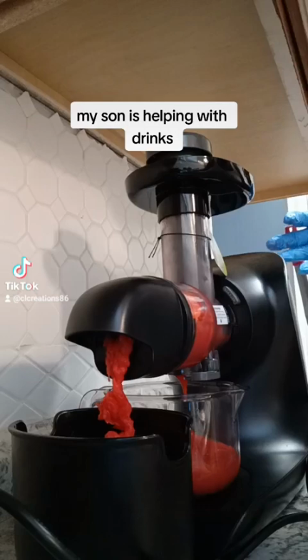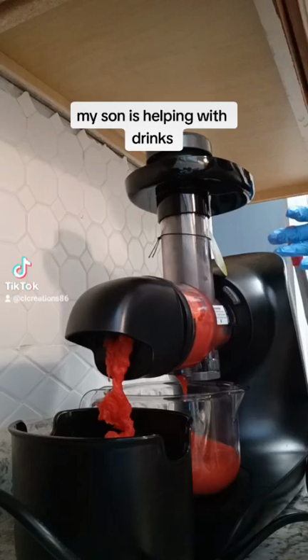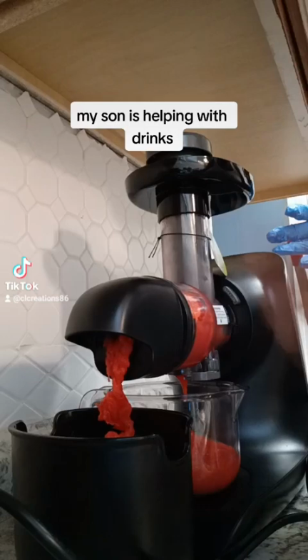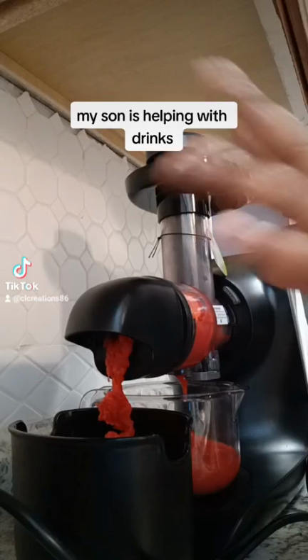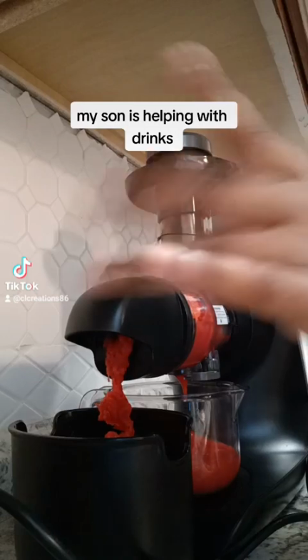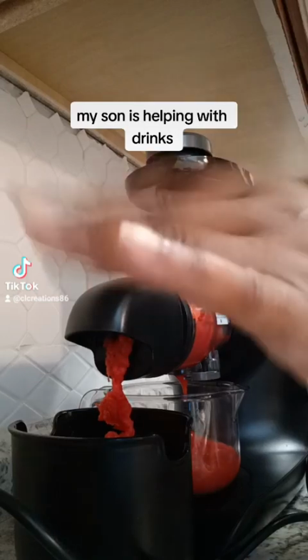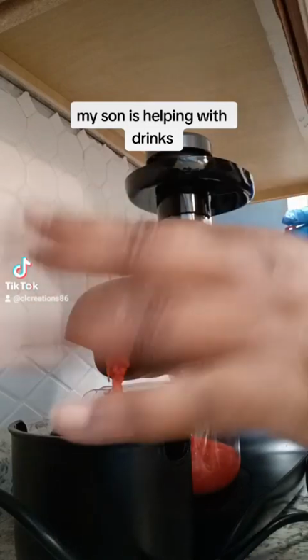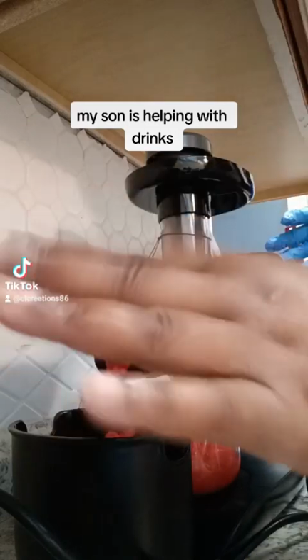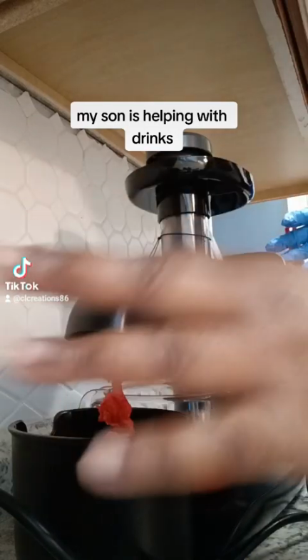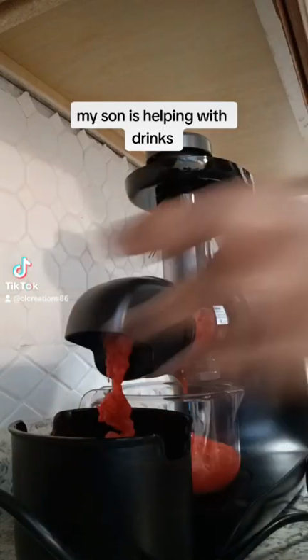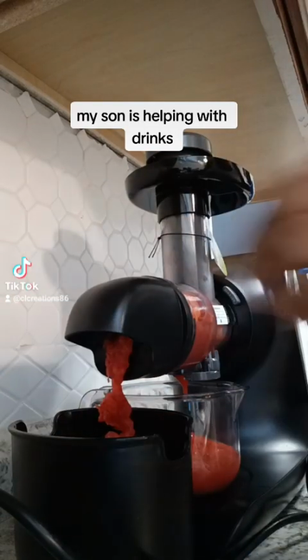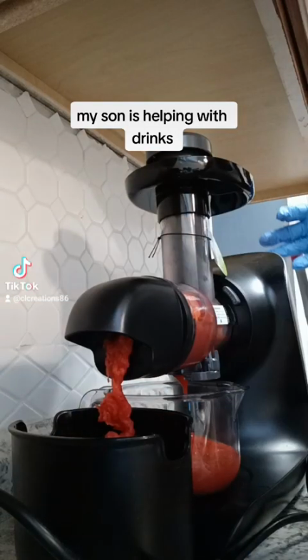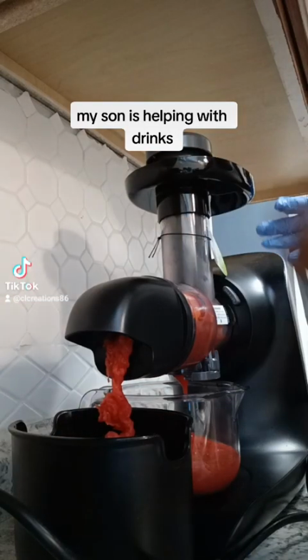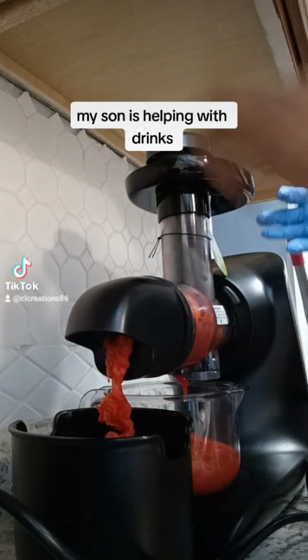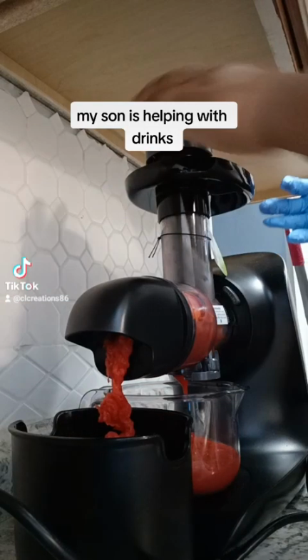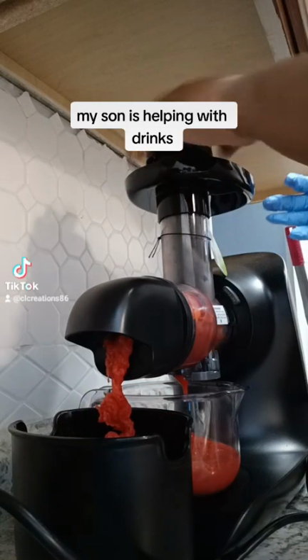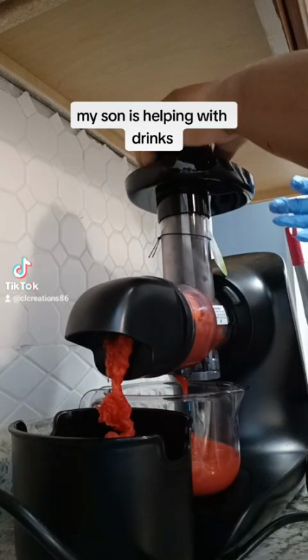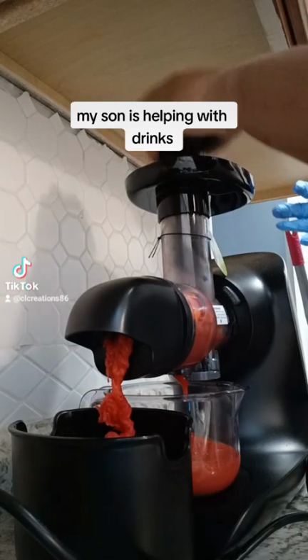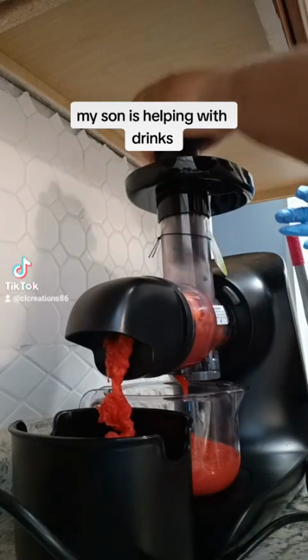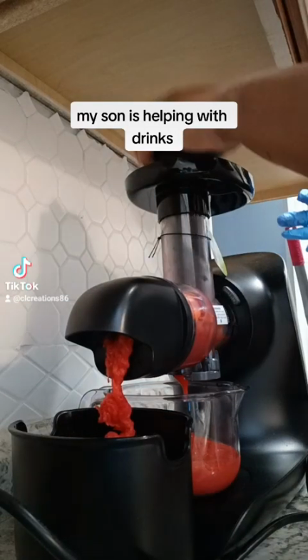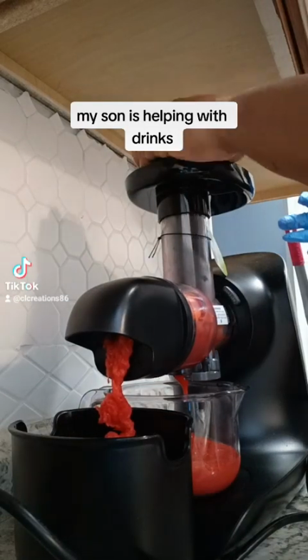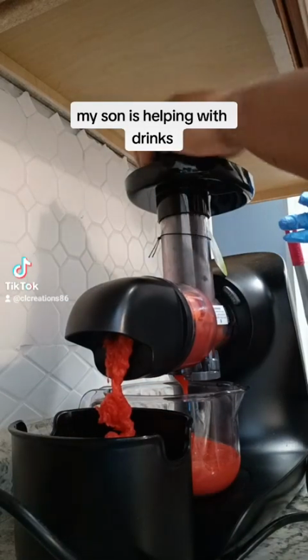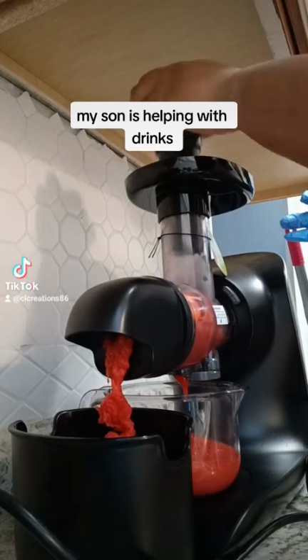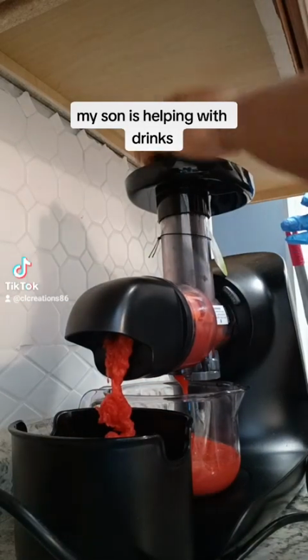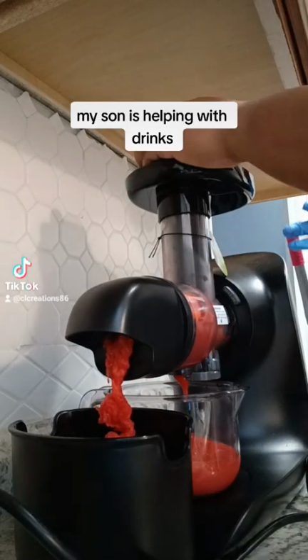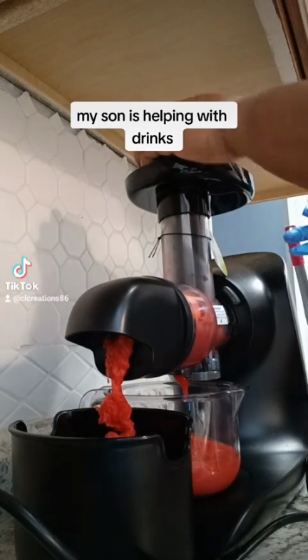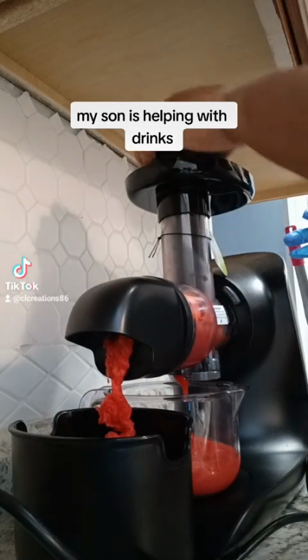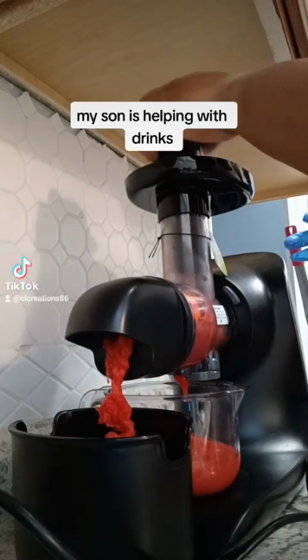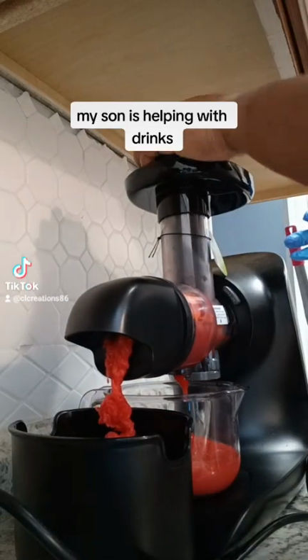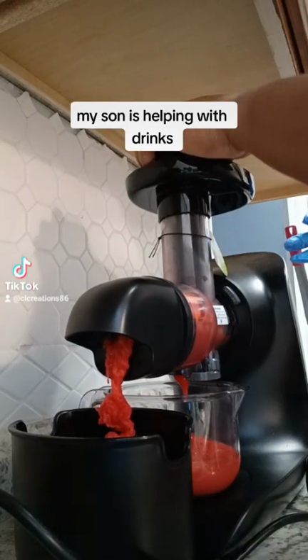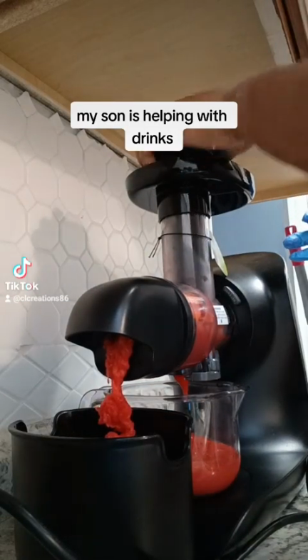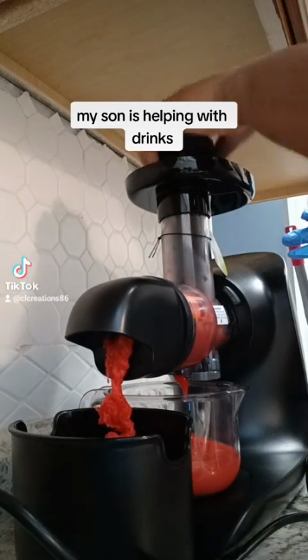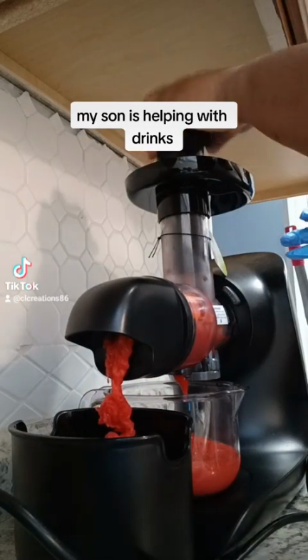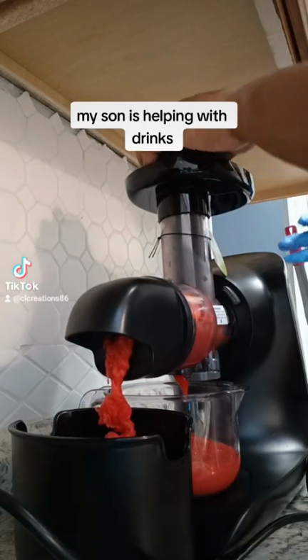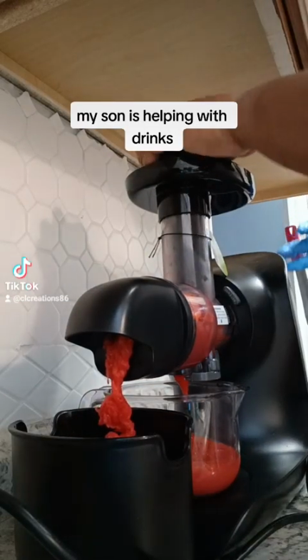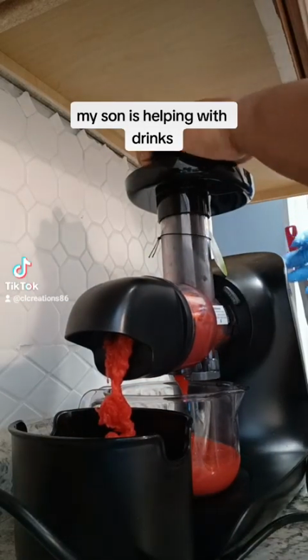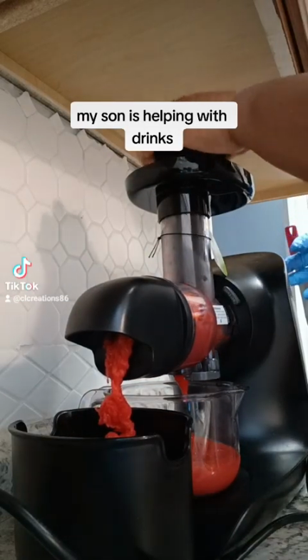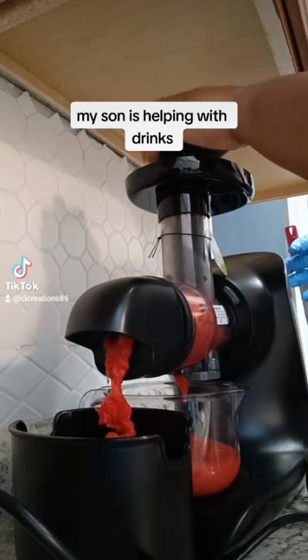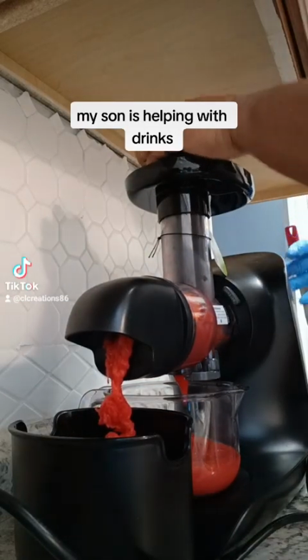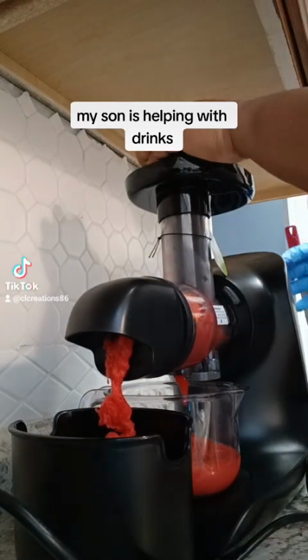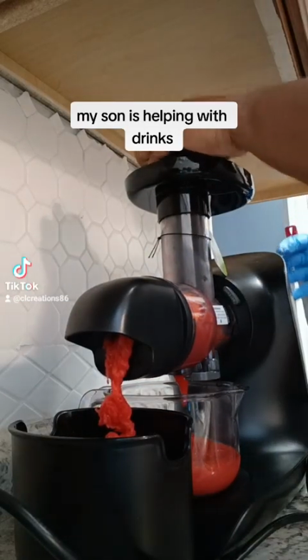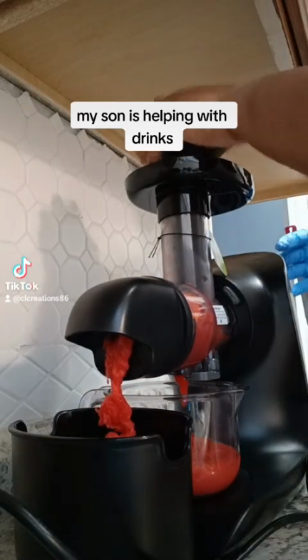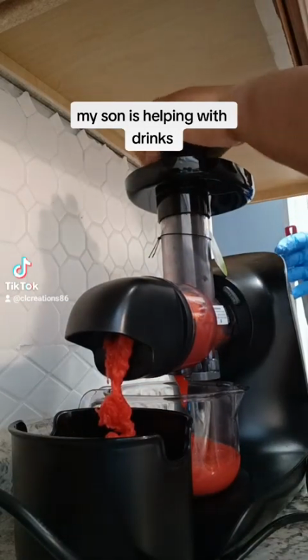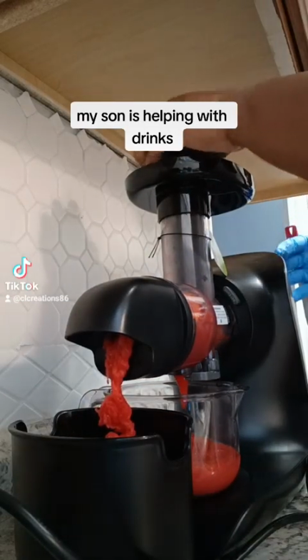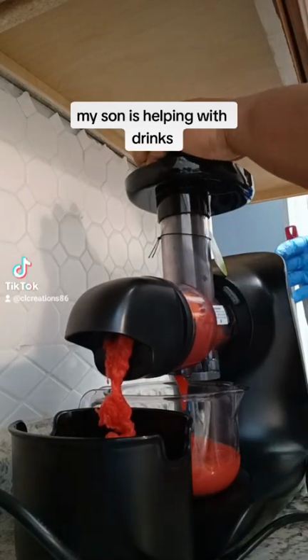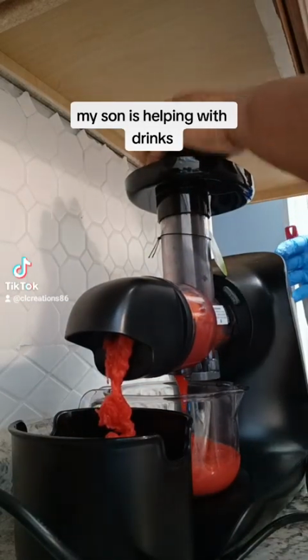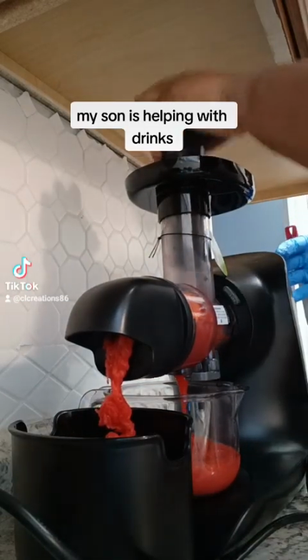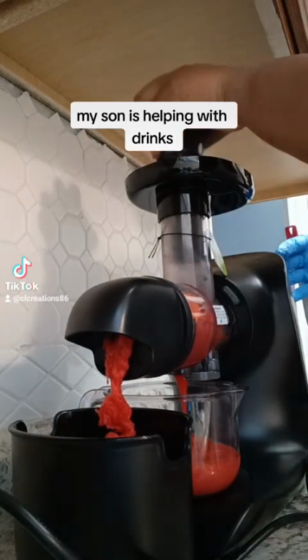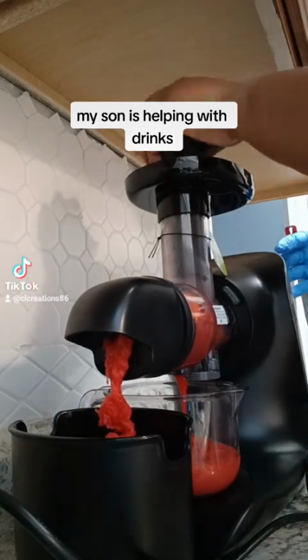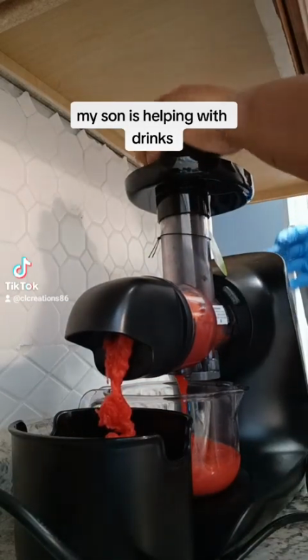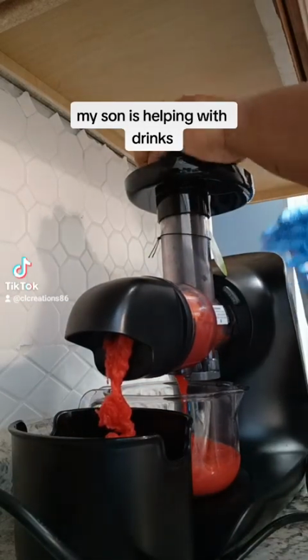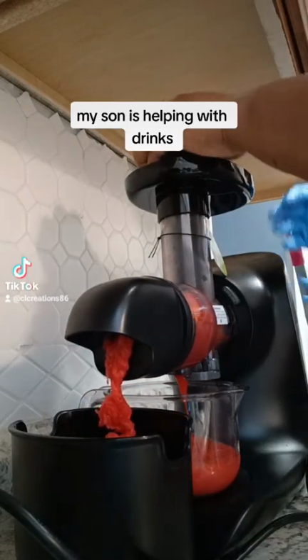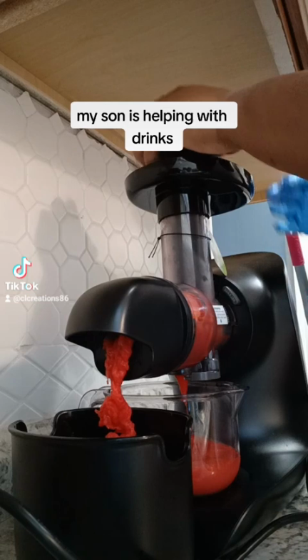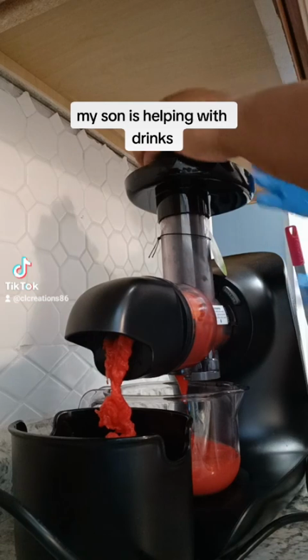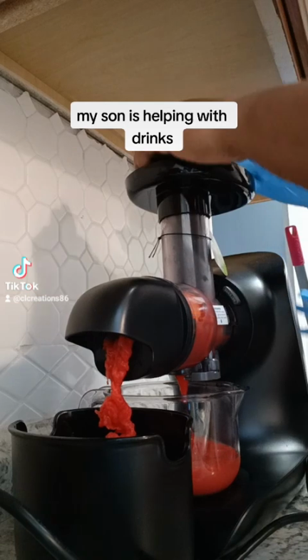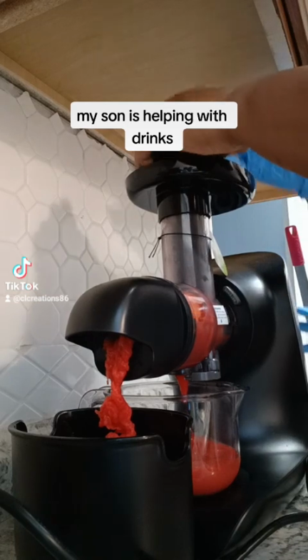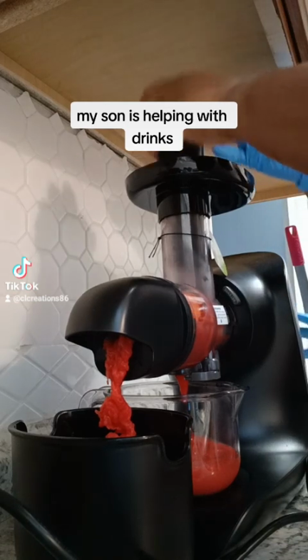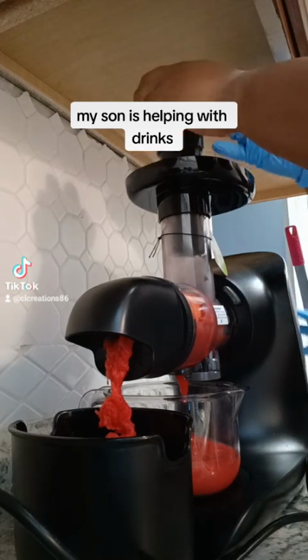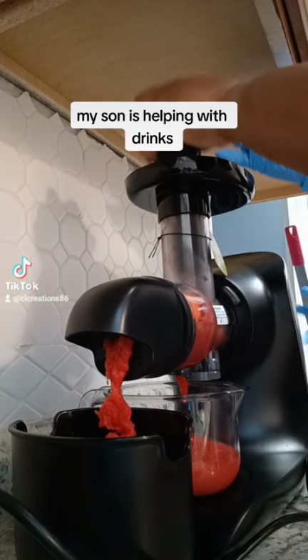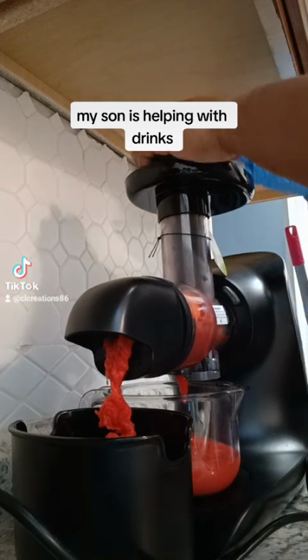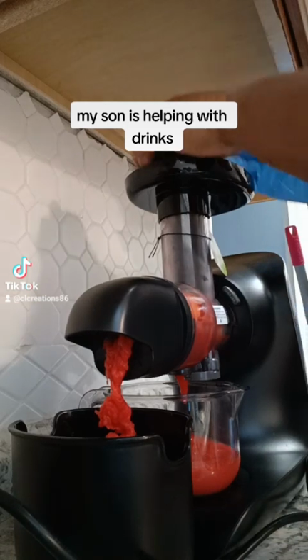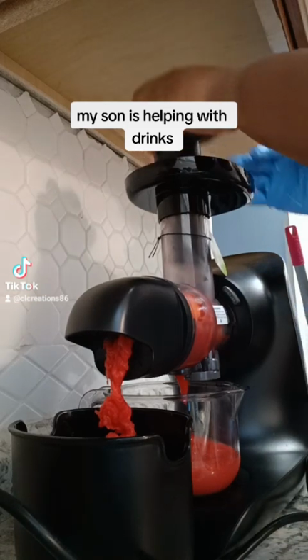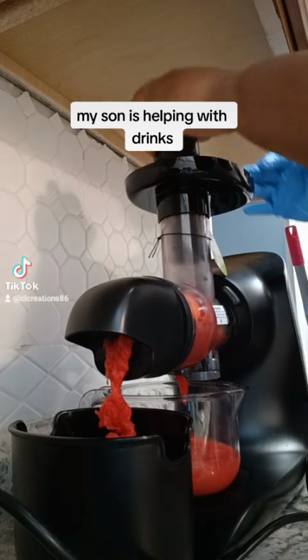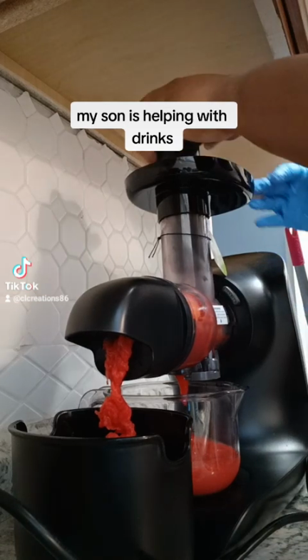Hey TikTok family and friends. So my son is going to help me — he had to wash his hands and put on his gloves.